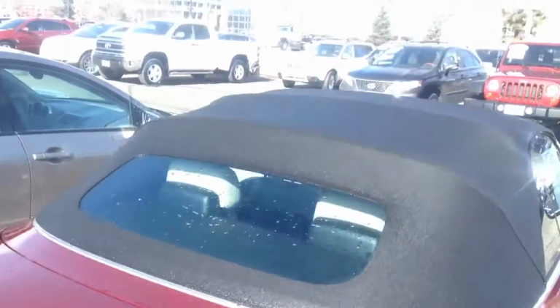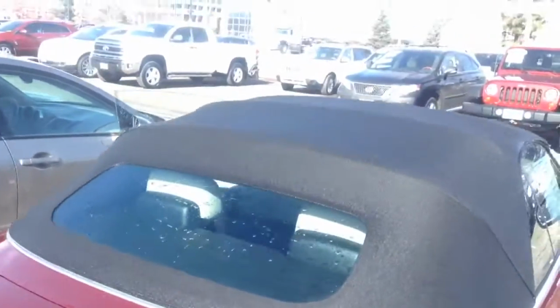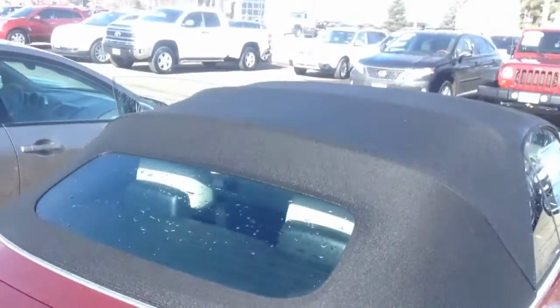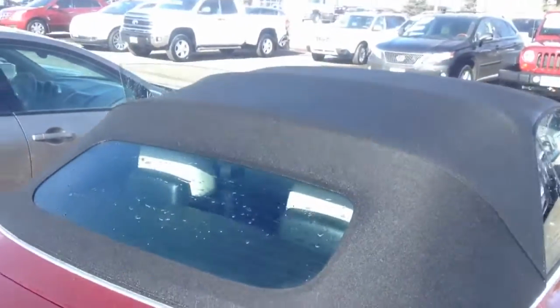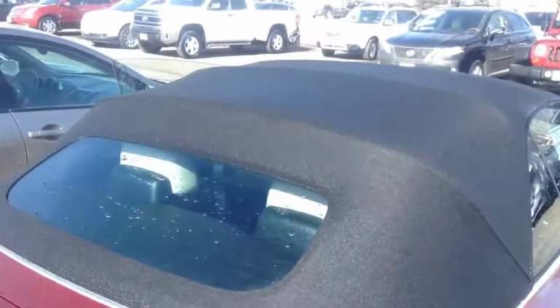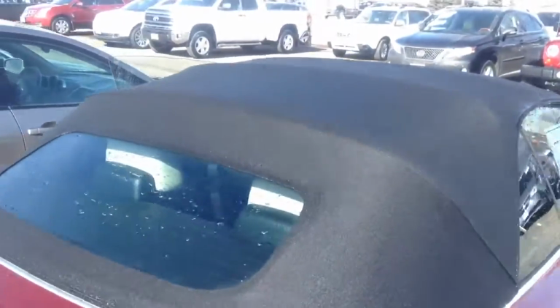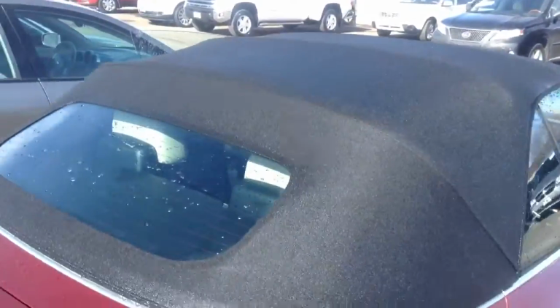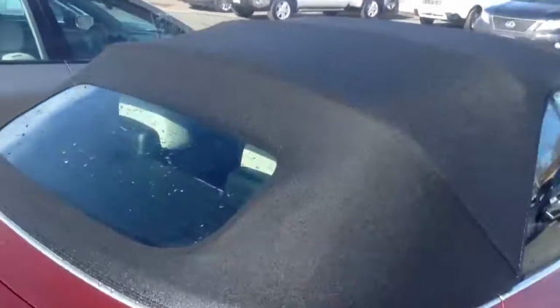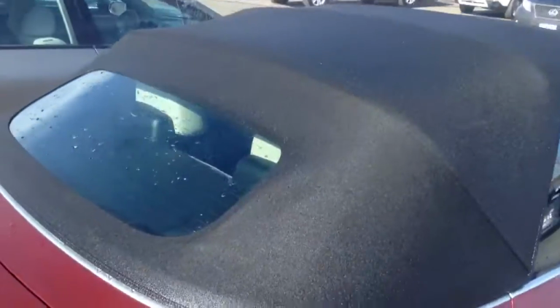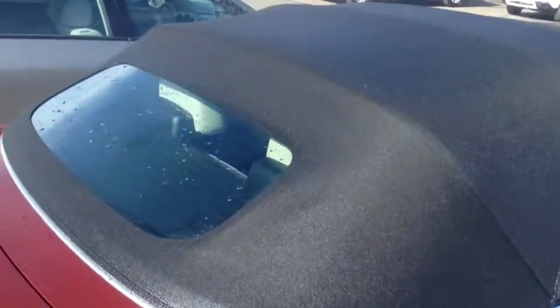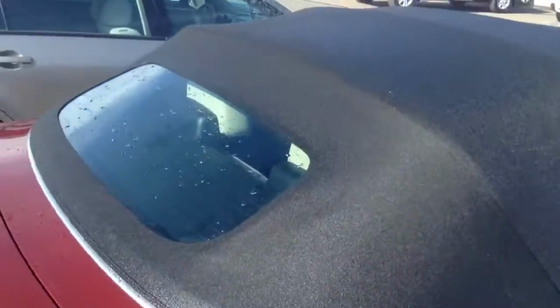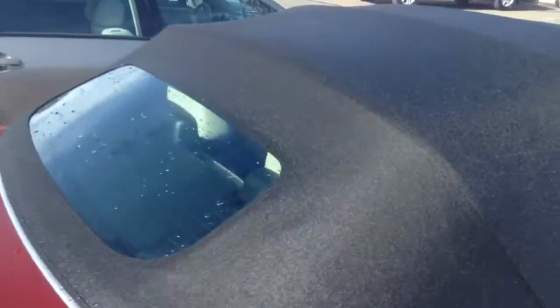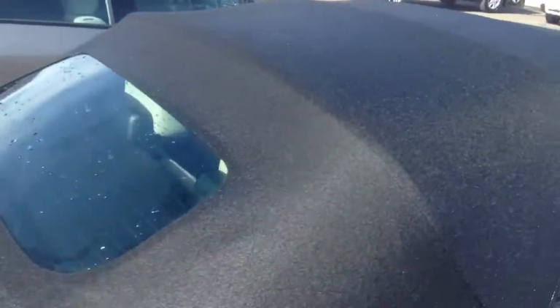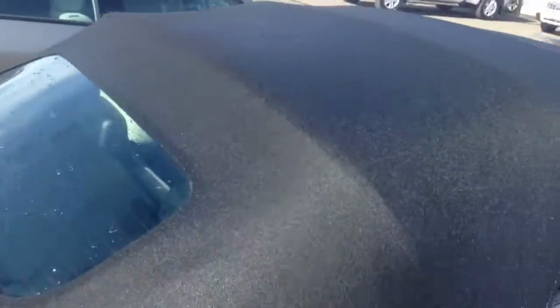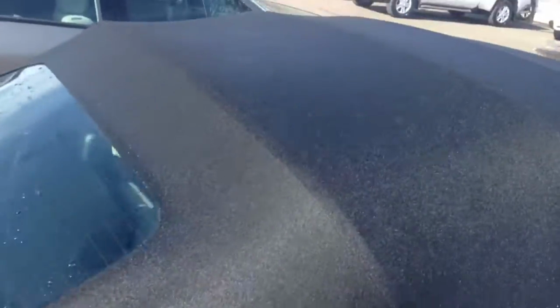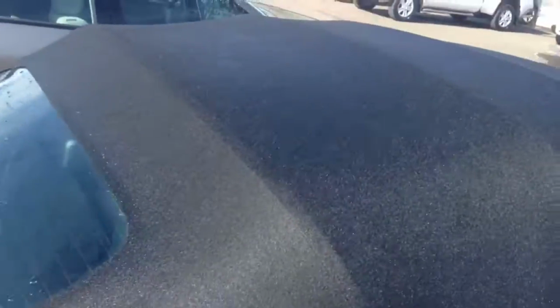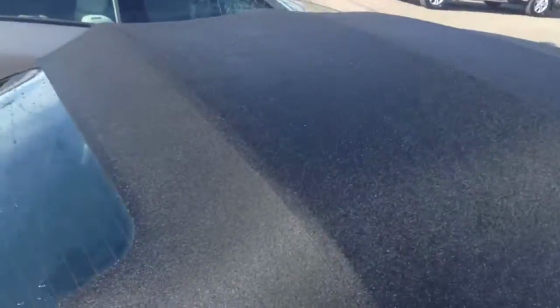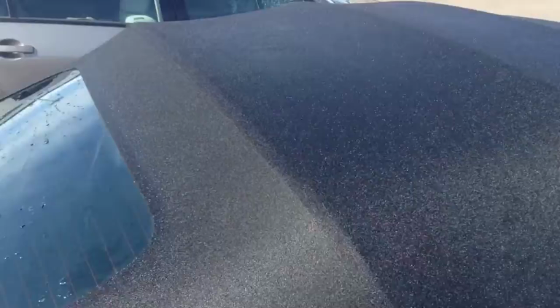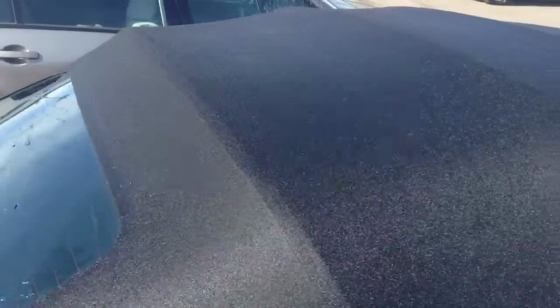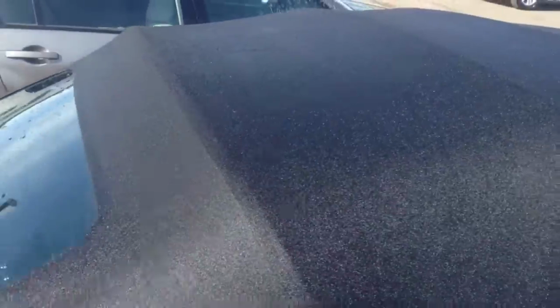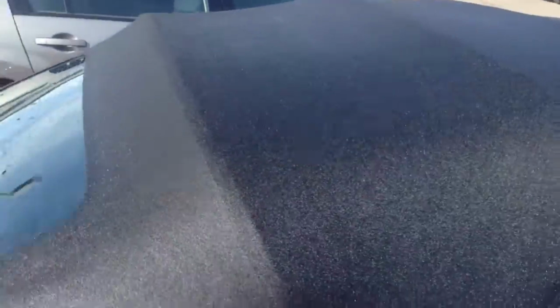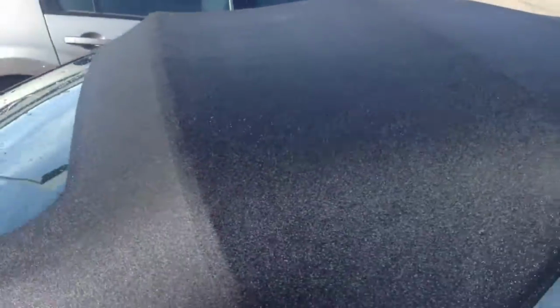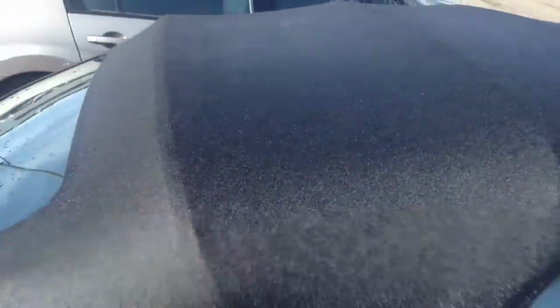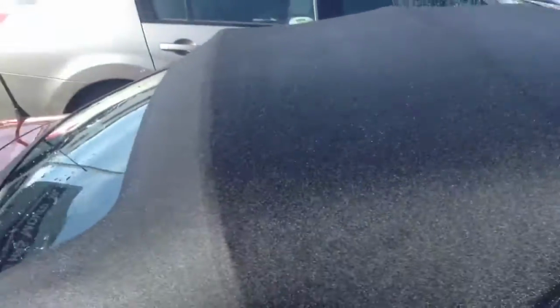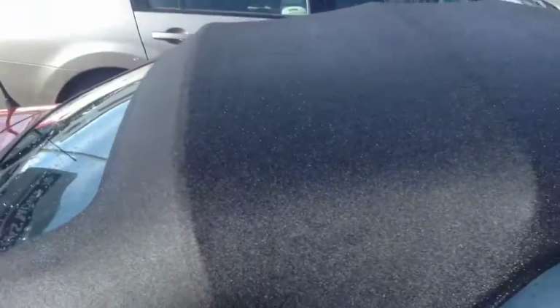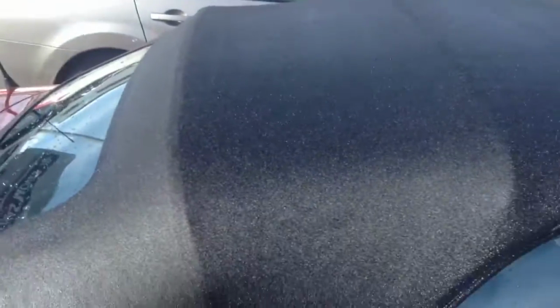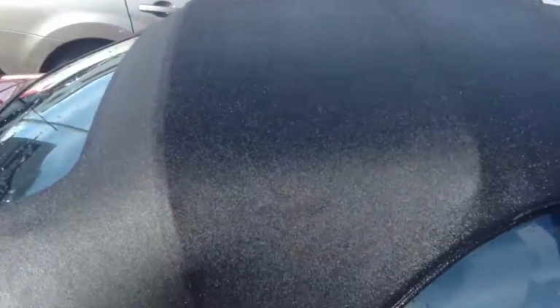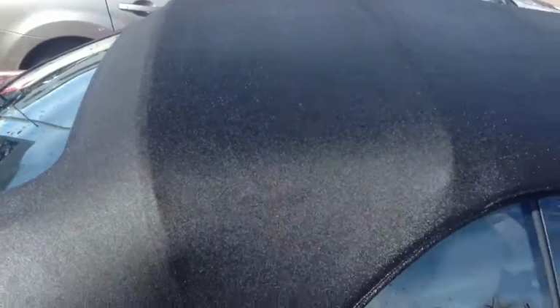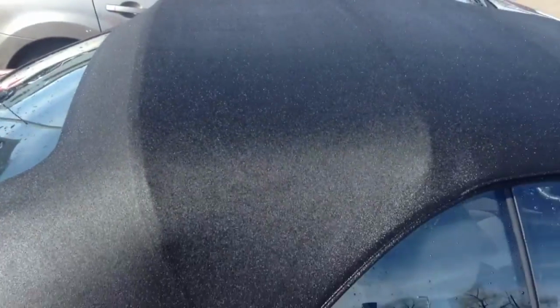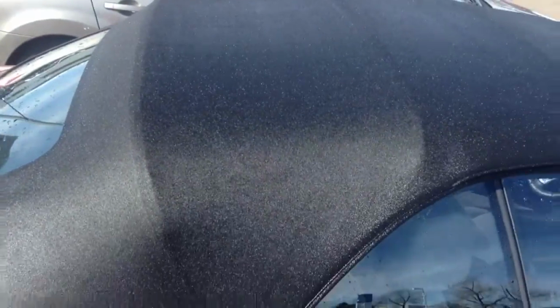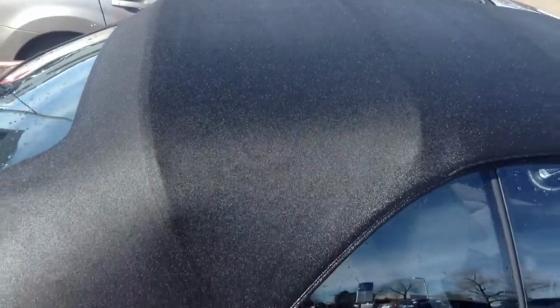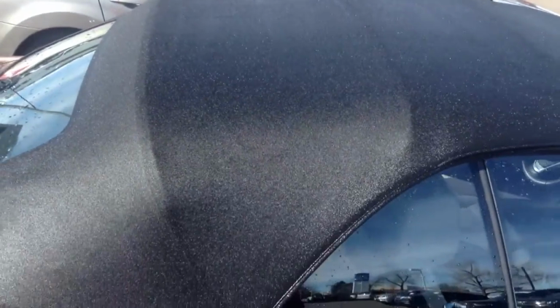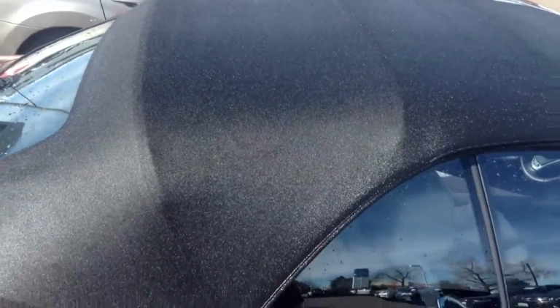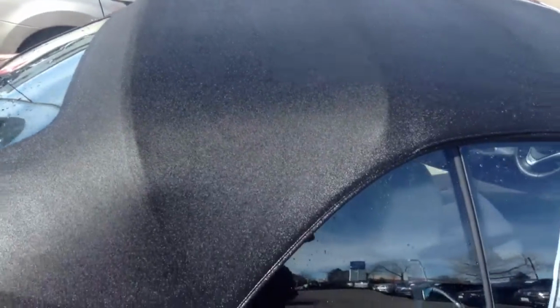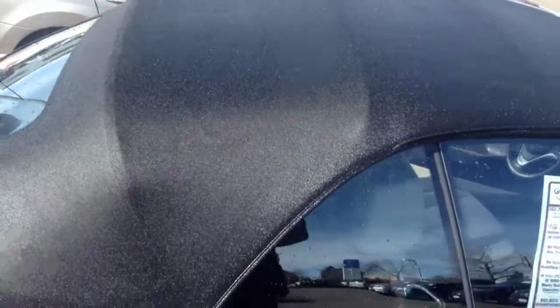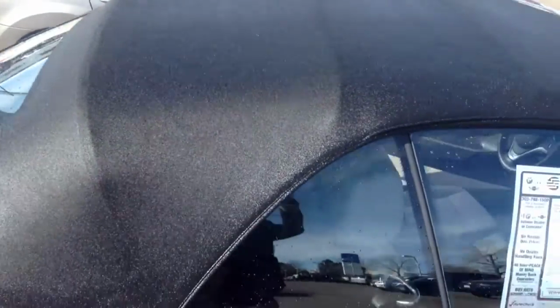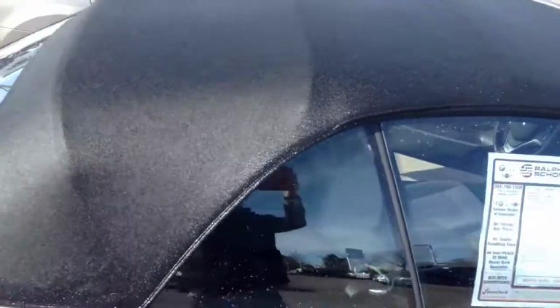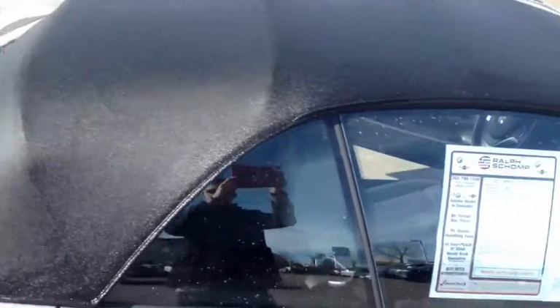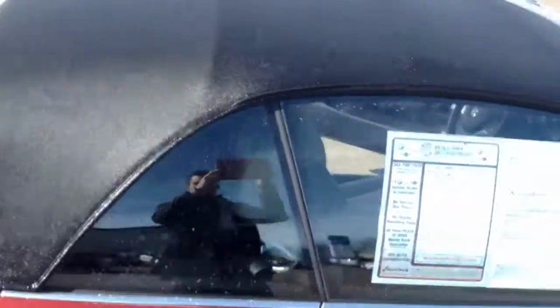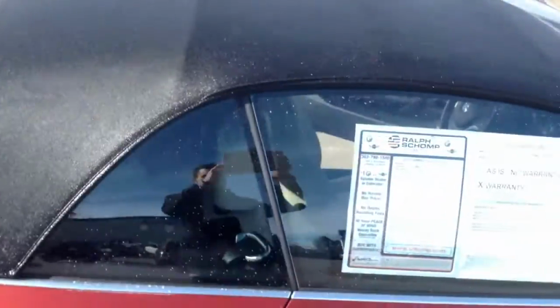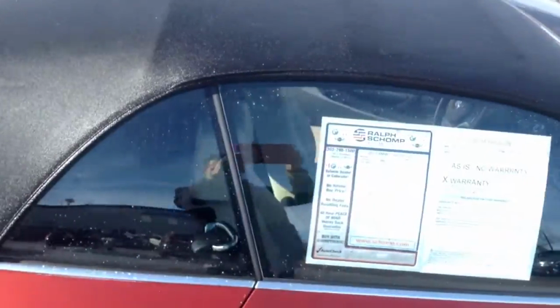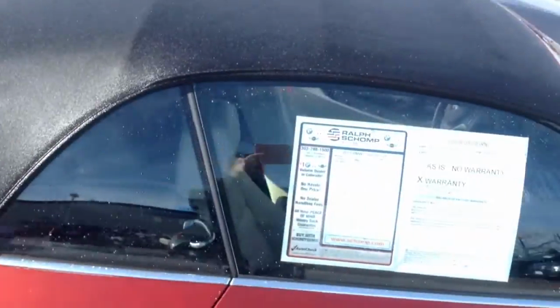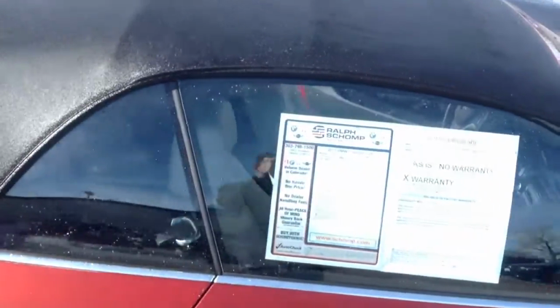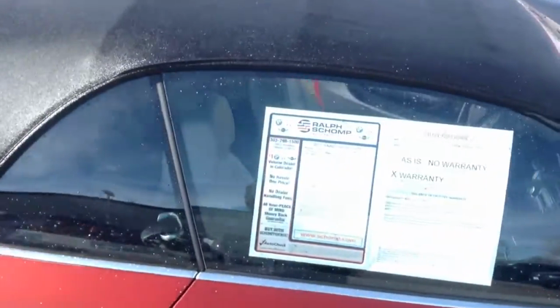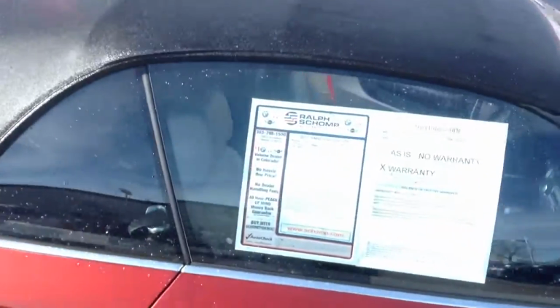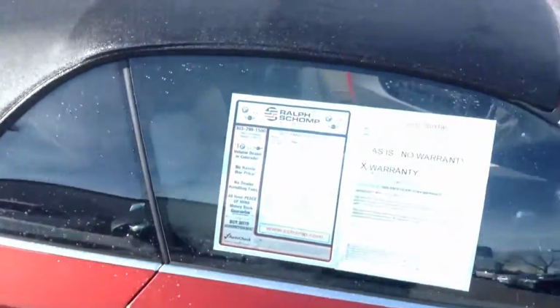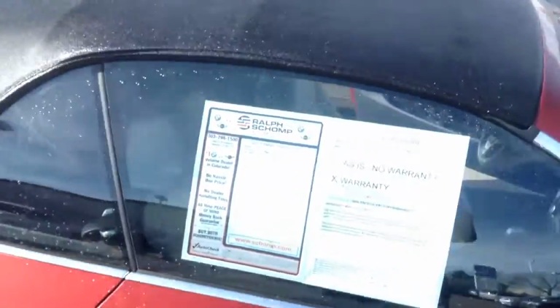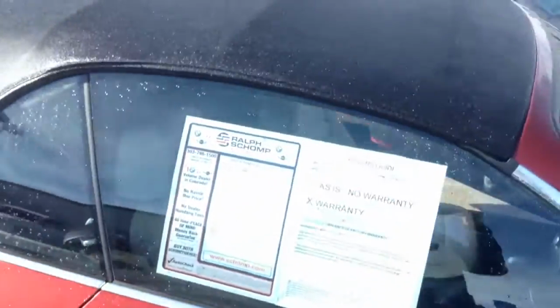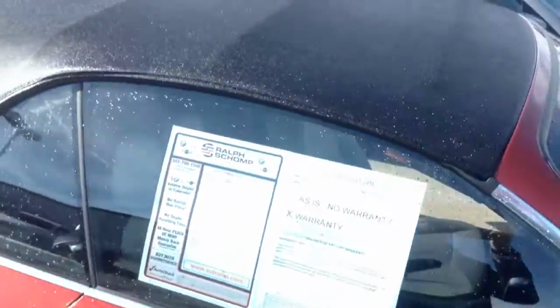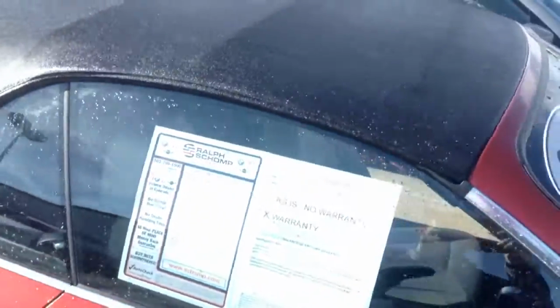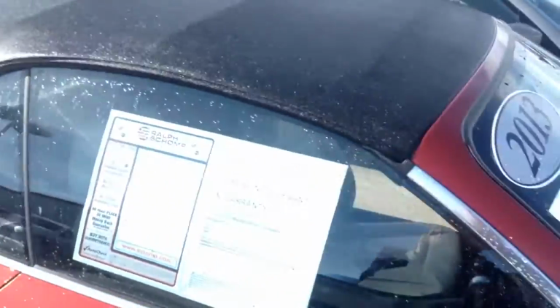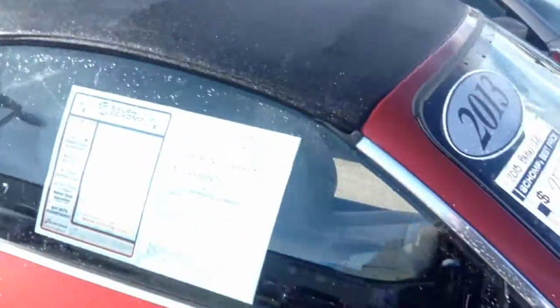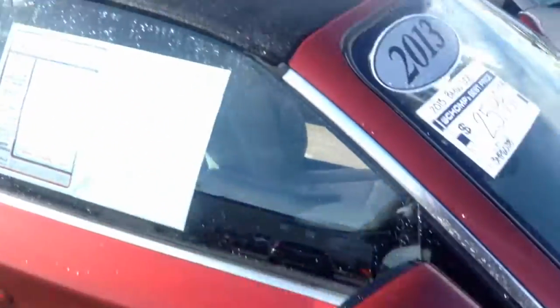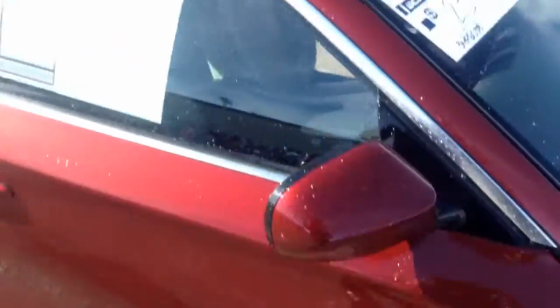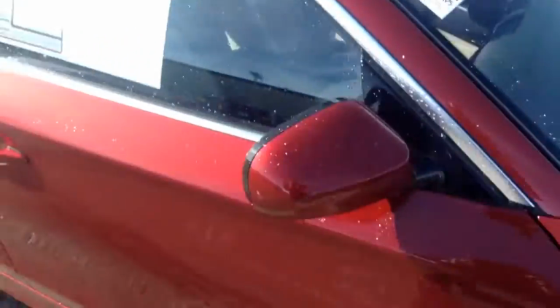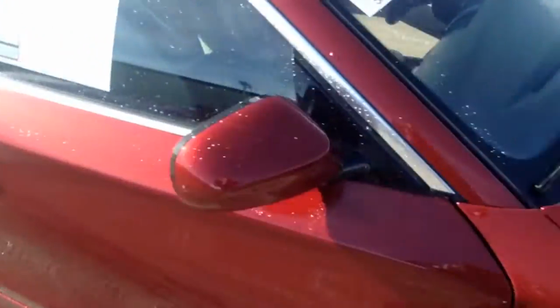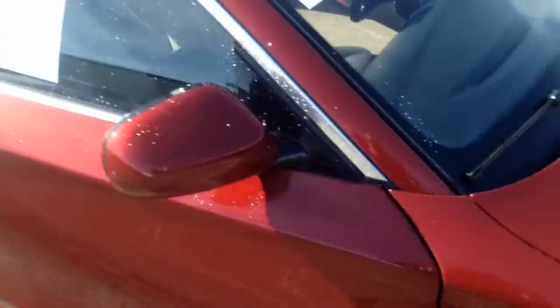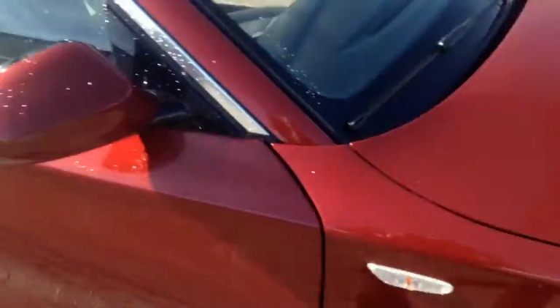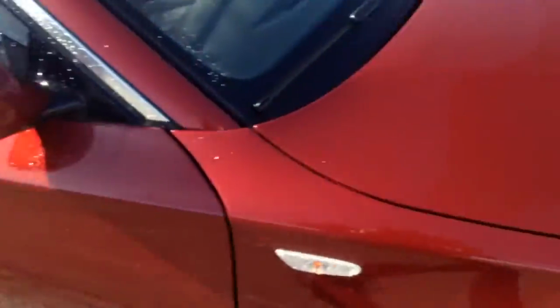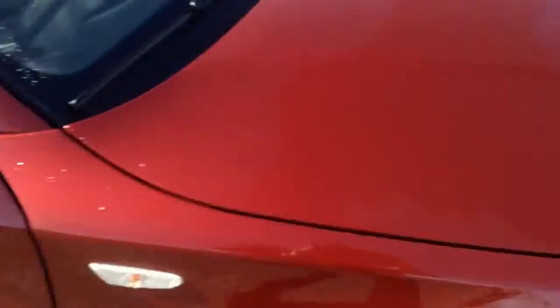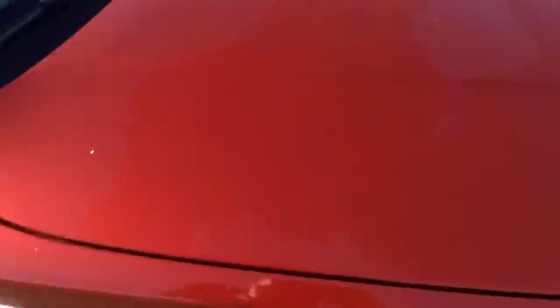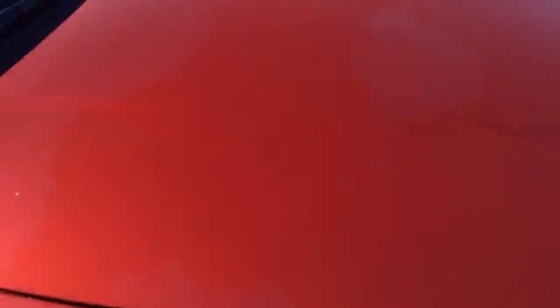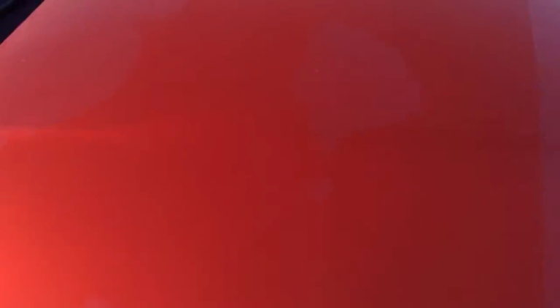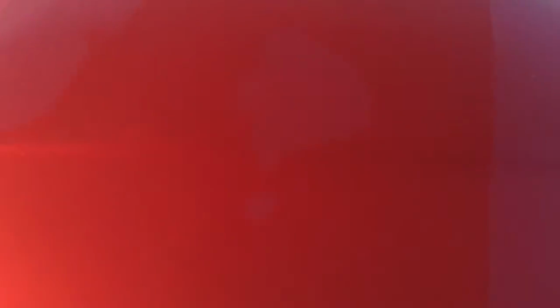Here is the cloth top — perfect condition, no rips, no tears, no fading, anything of that matter.